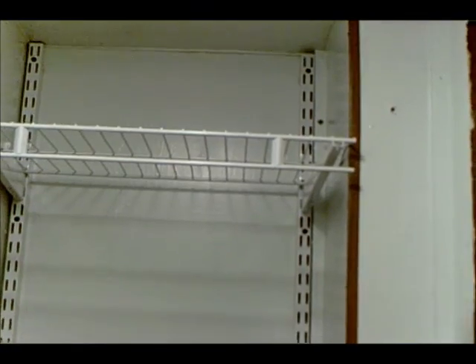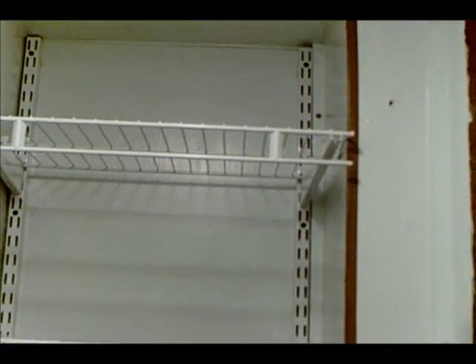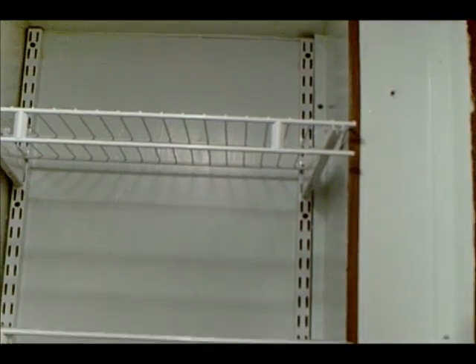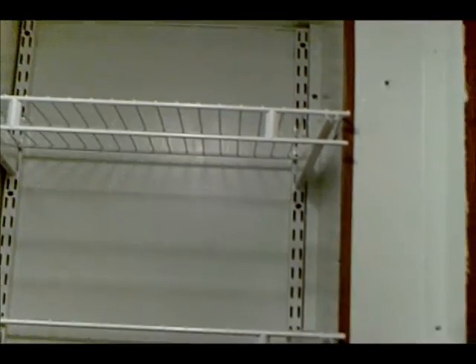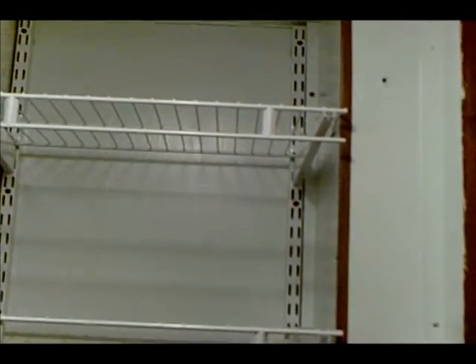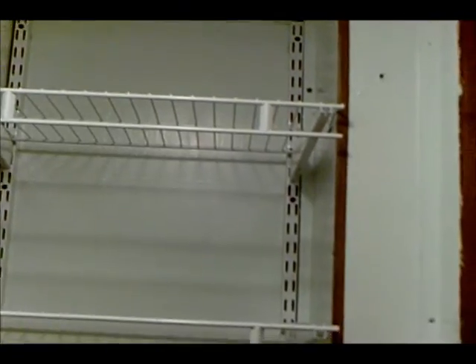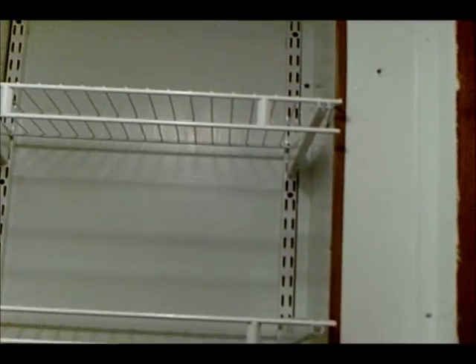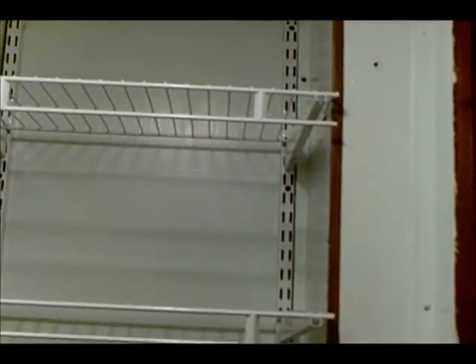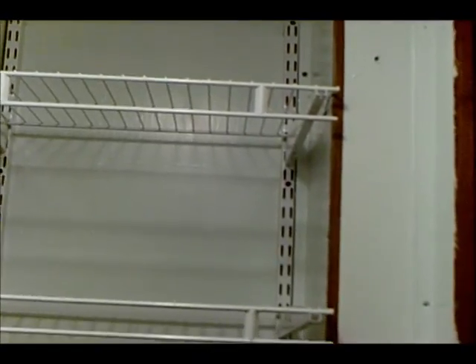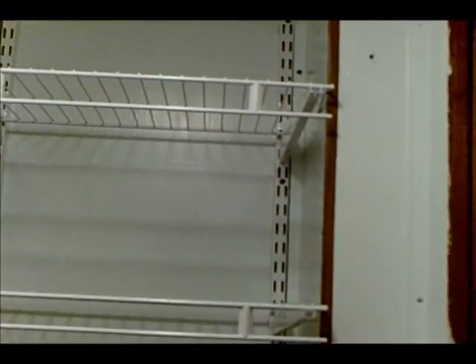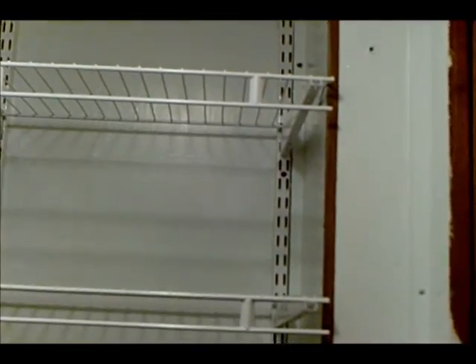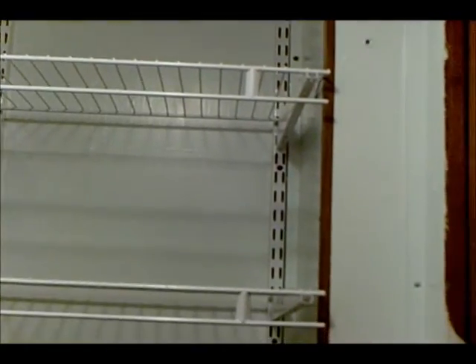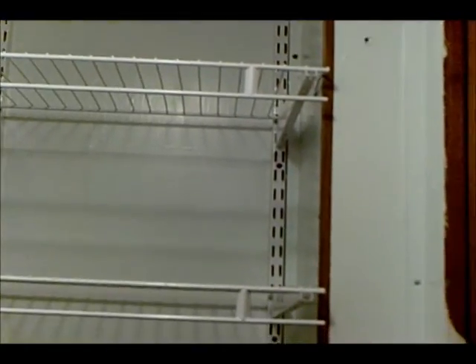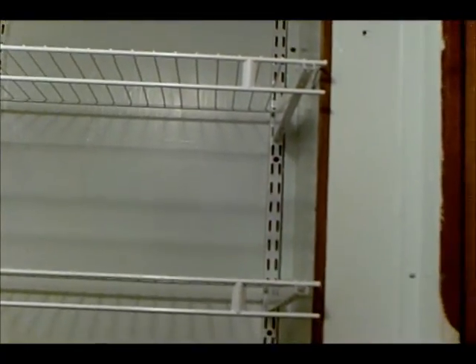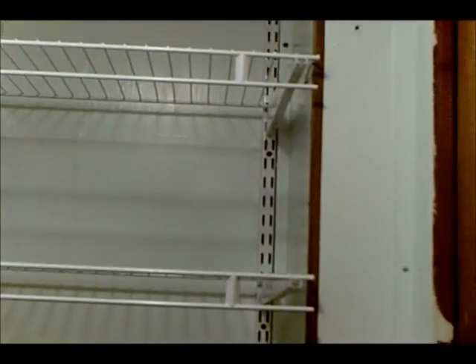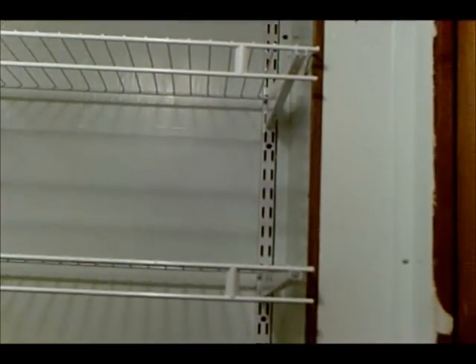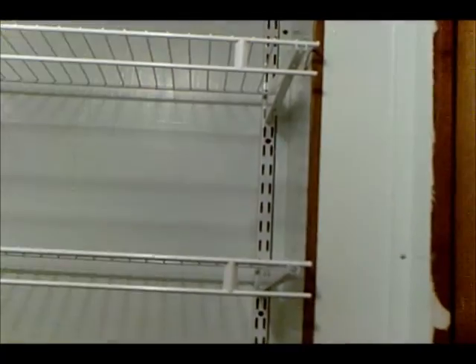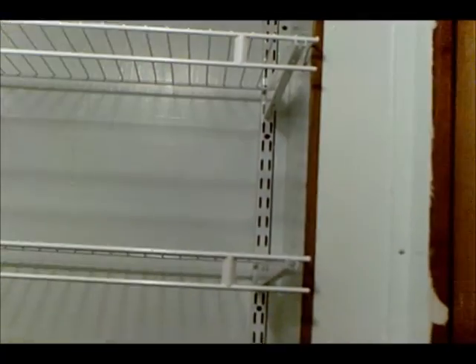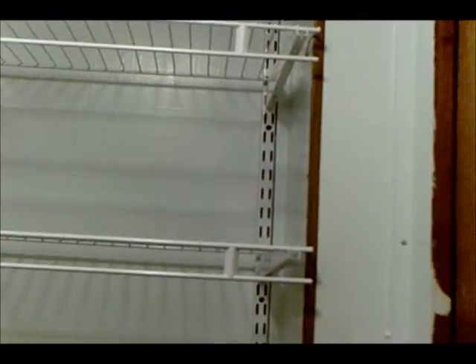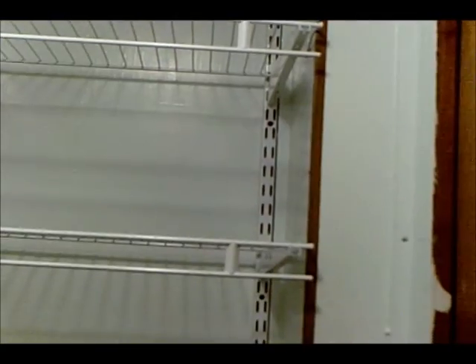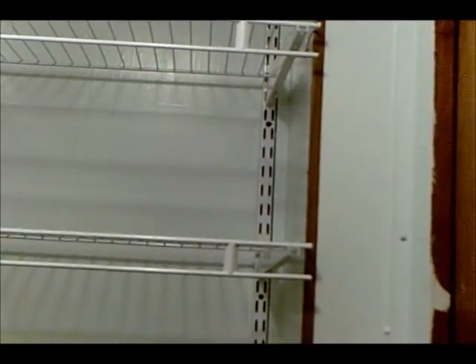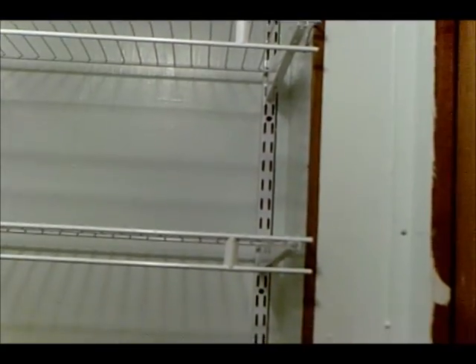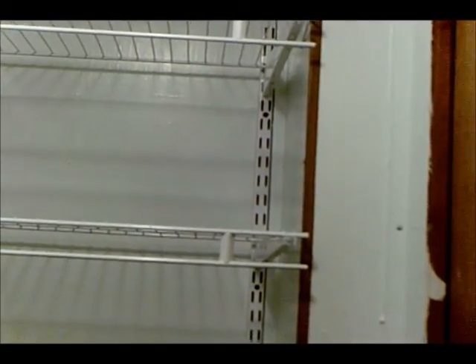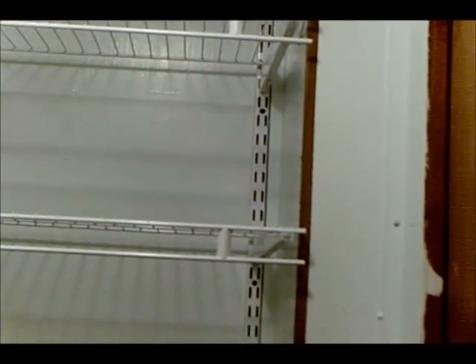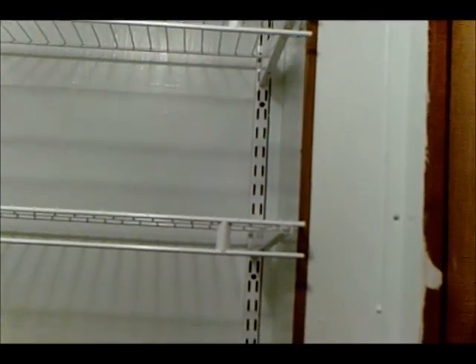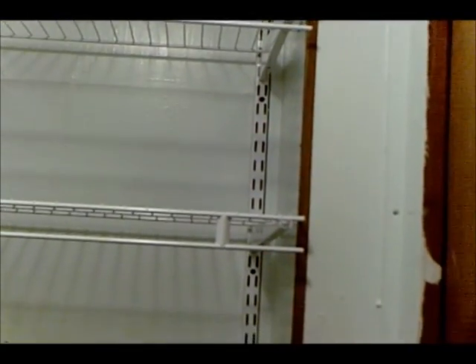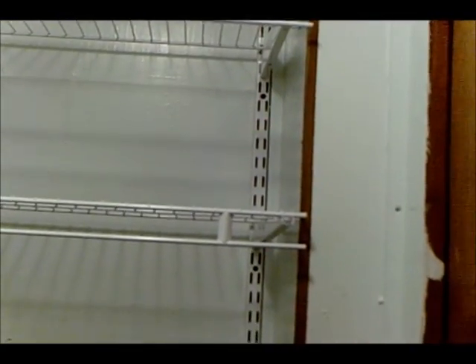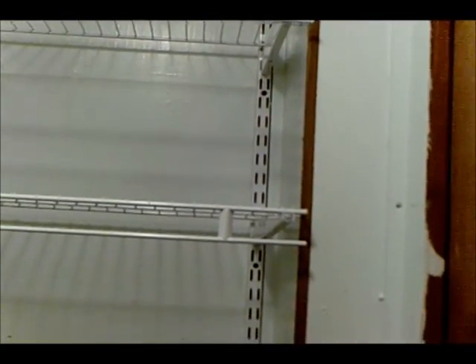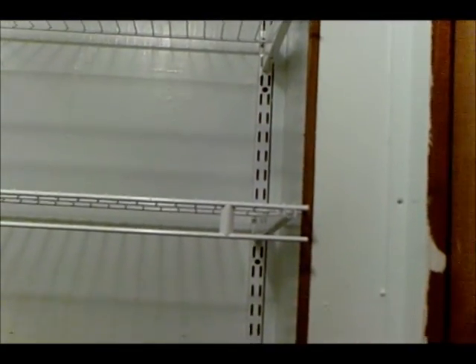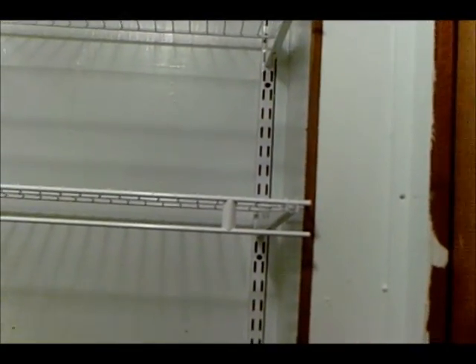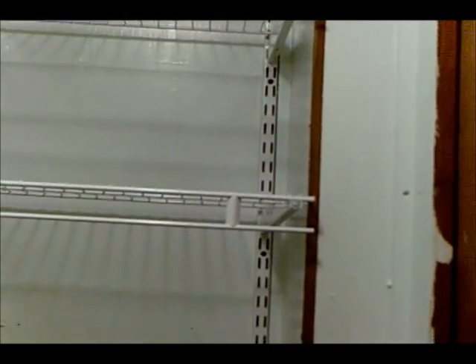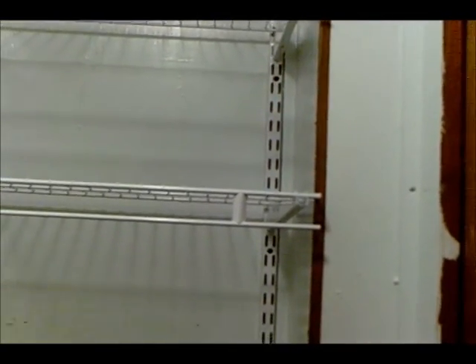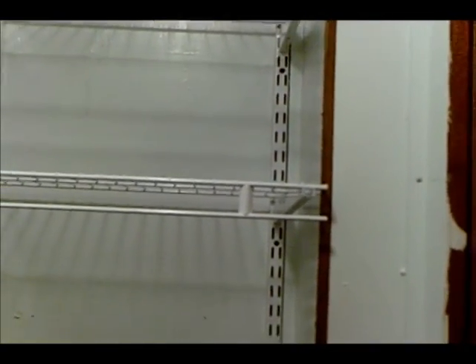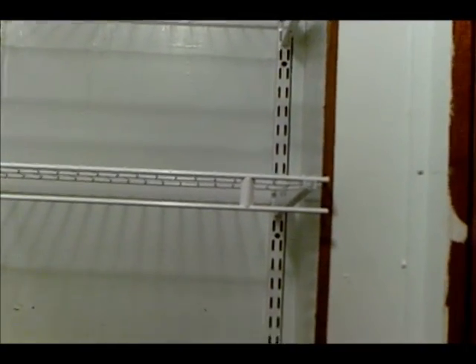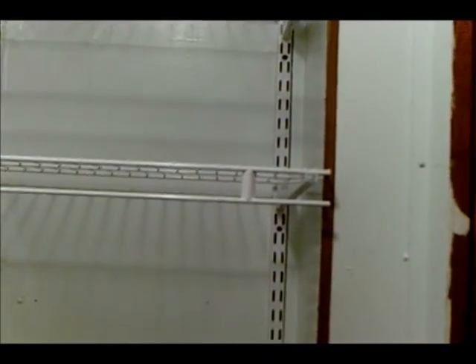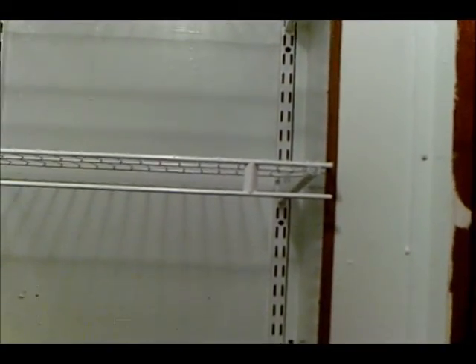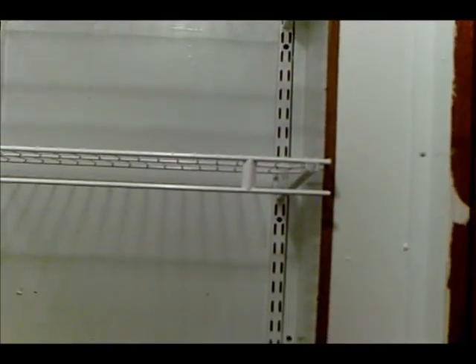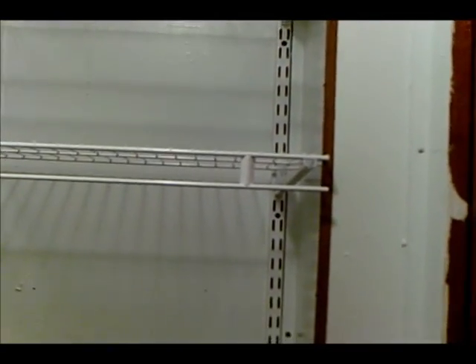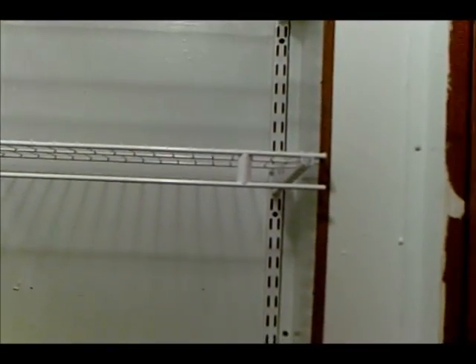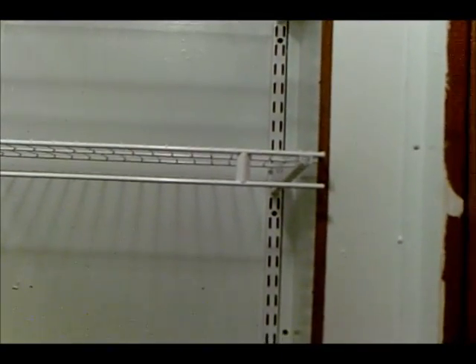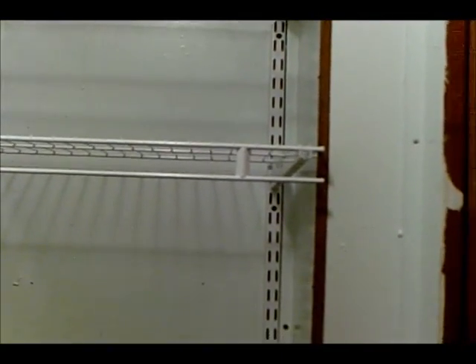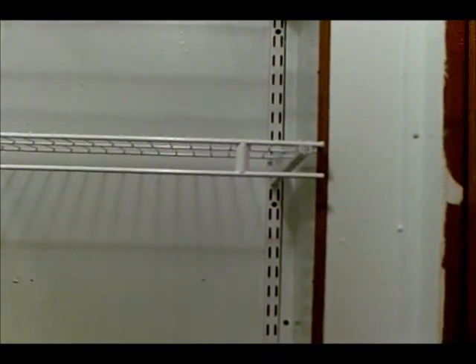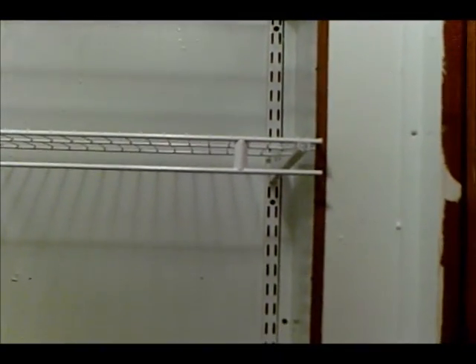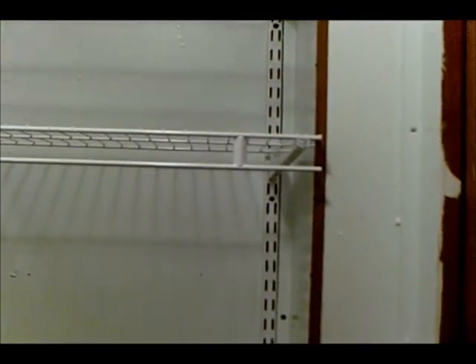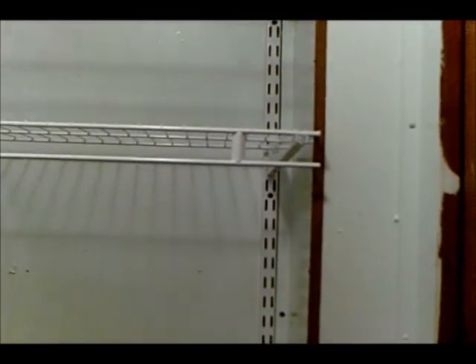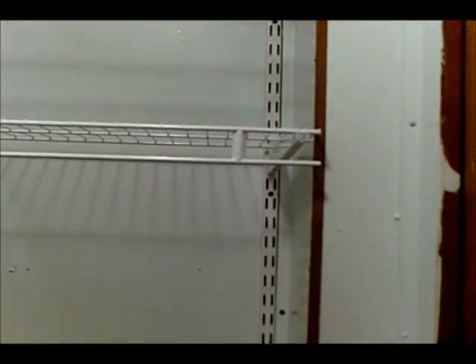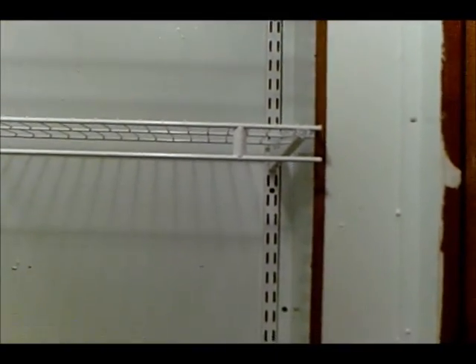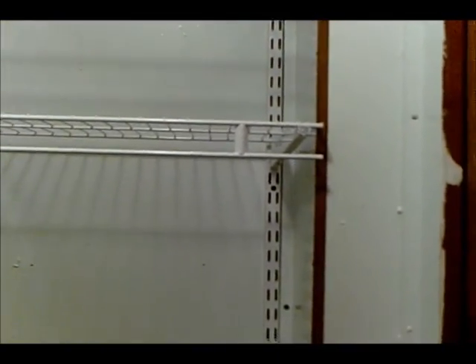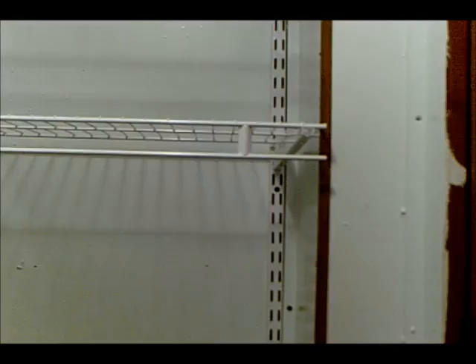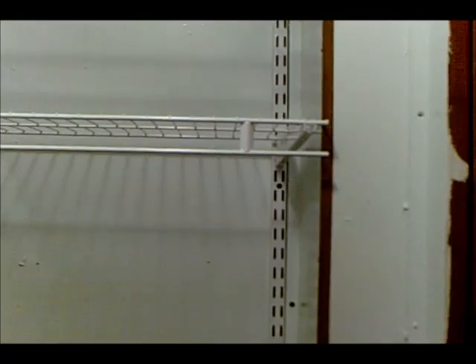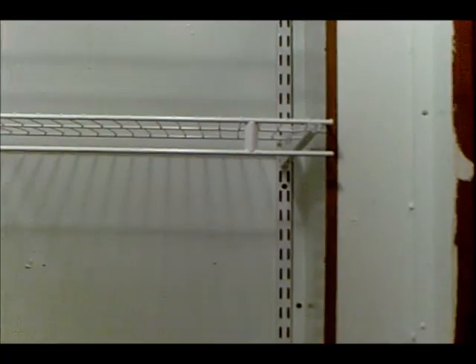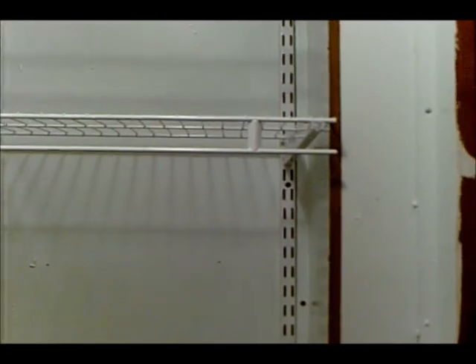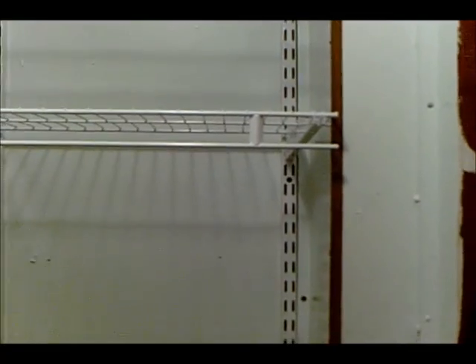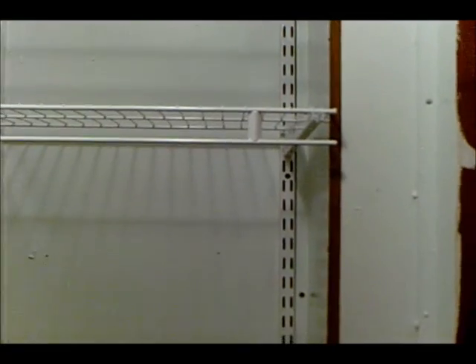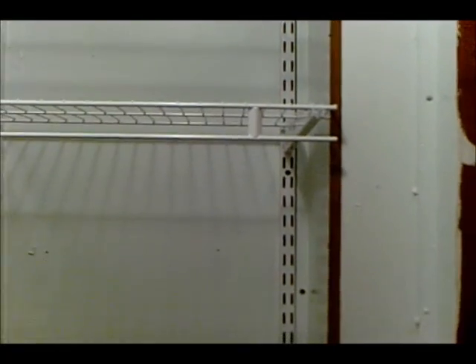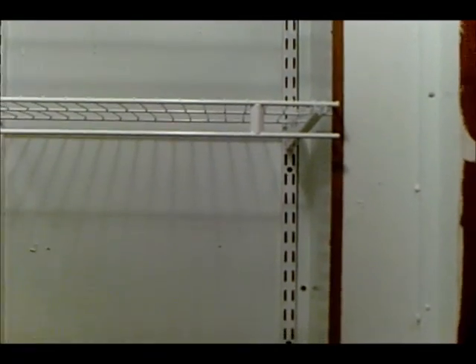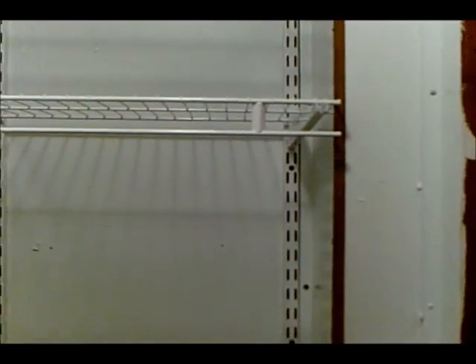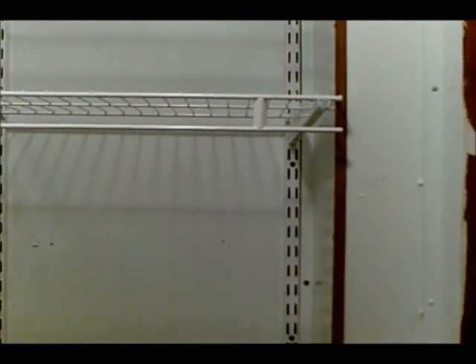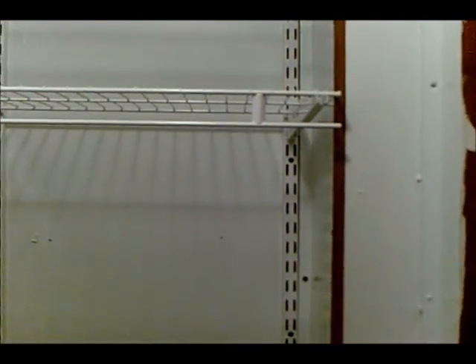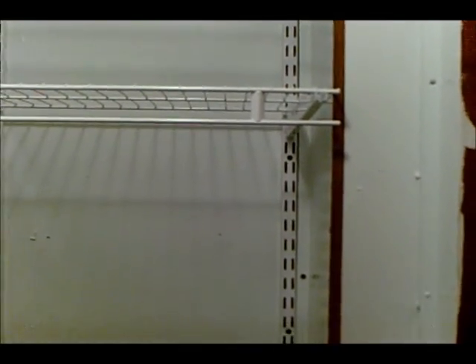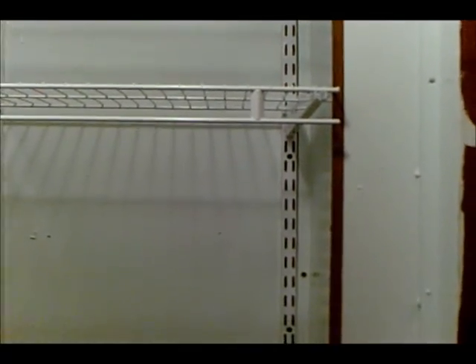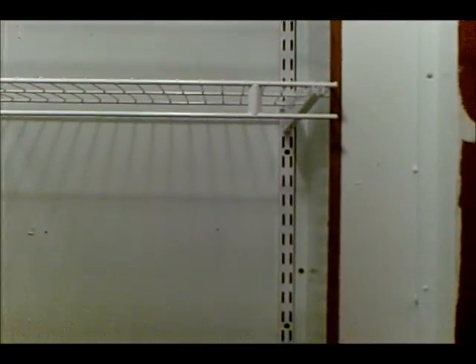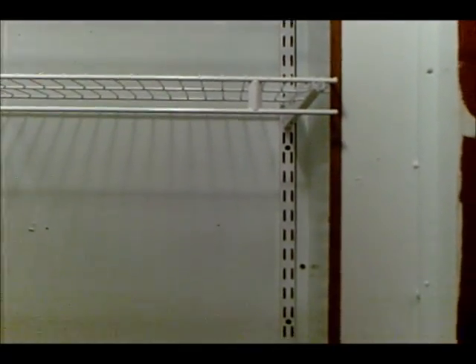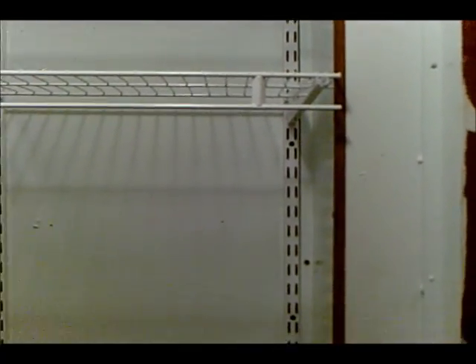Now you can actually see something in here. Here we go.